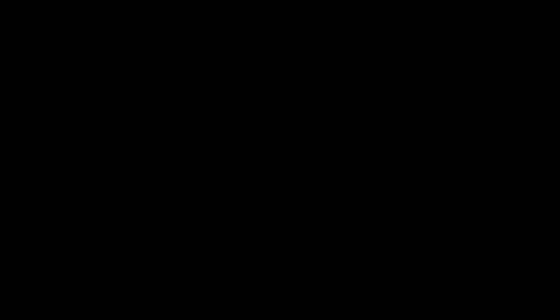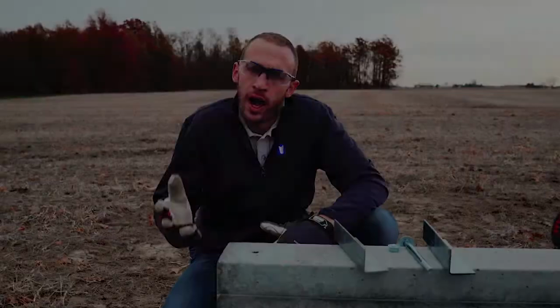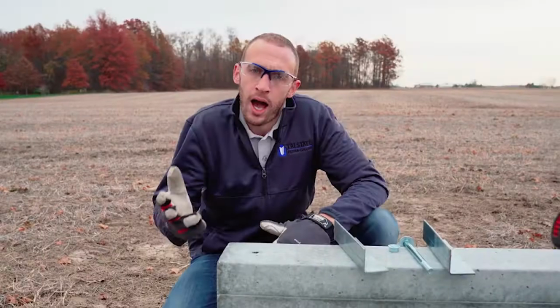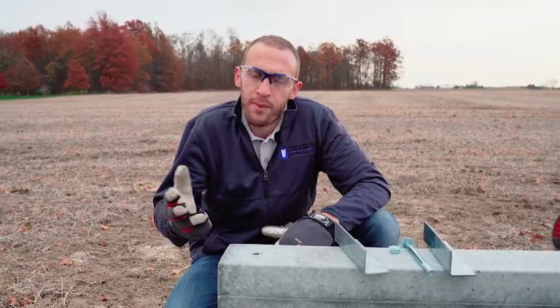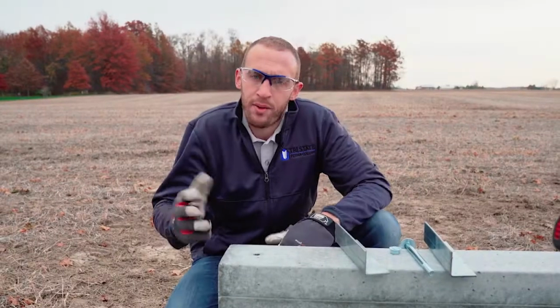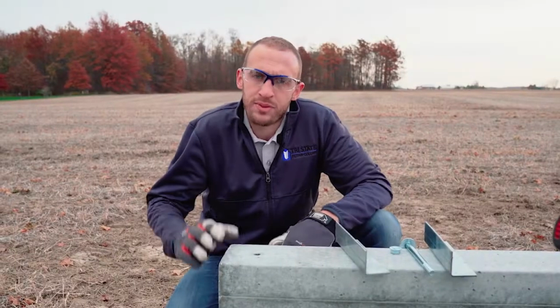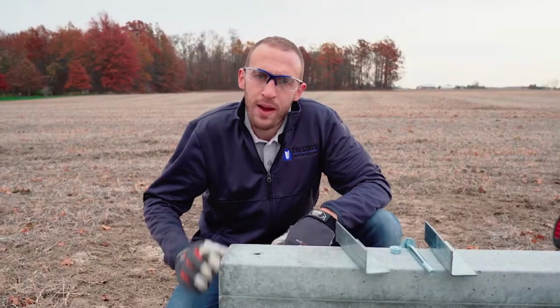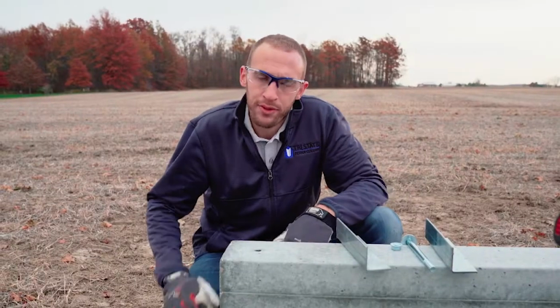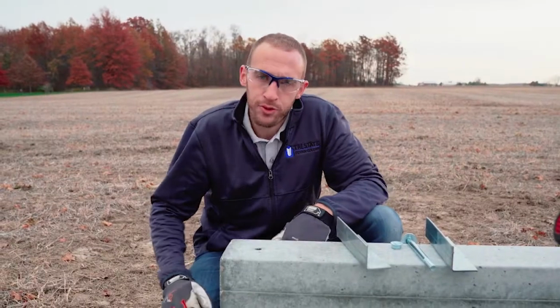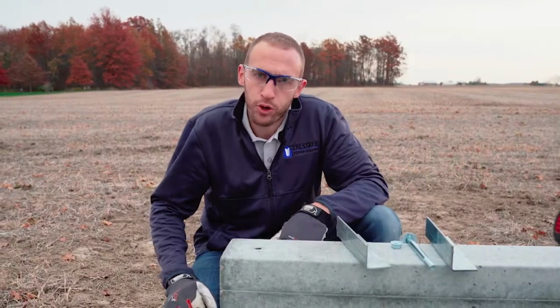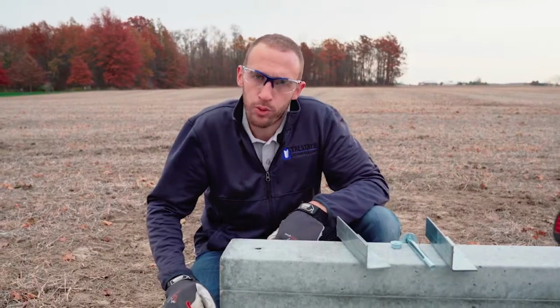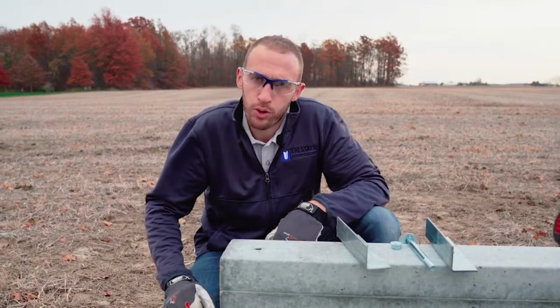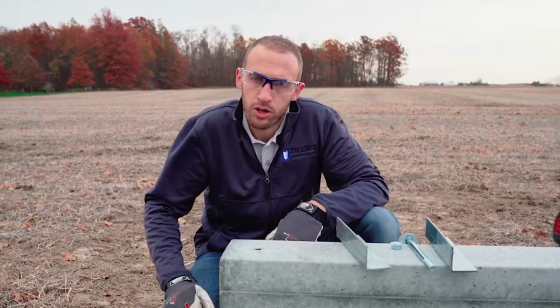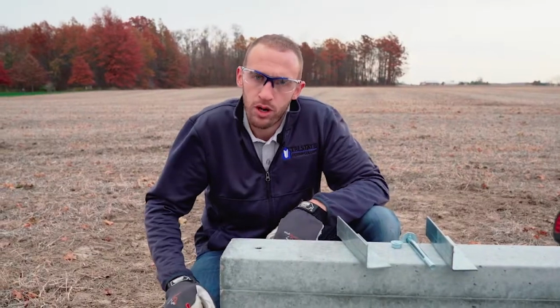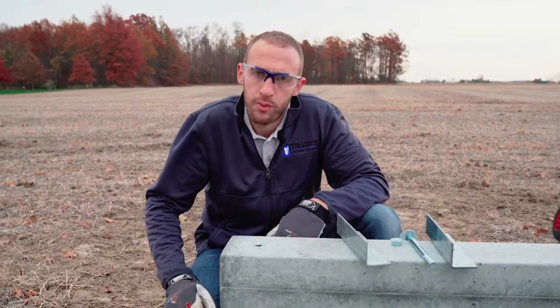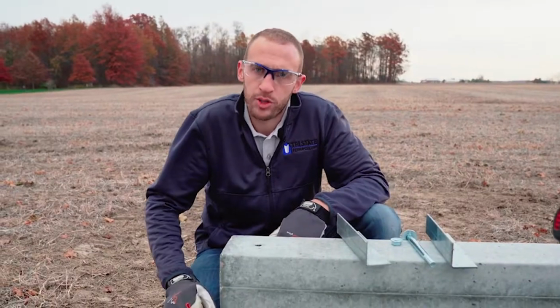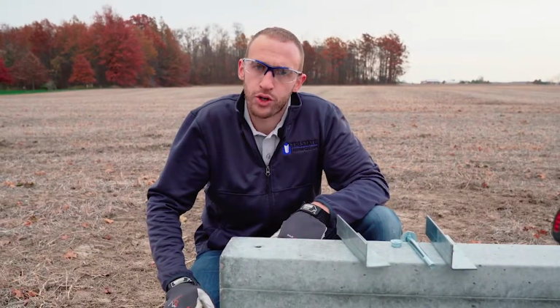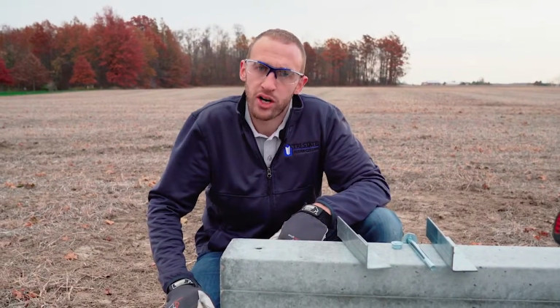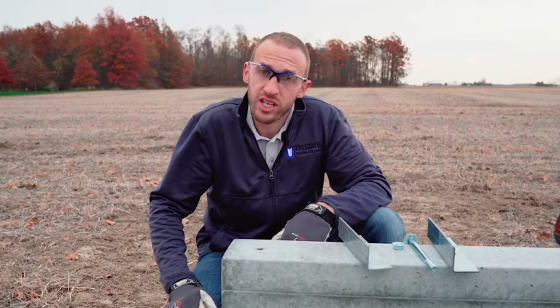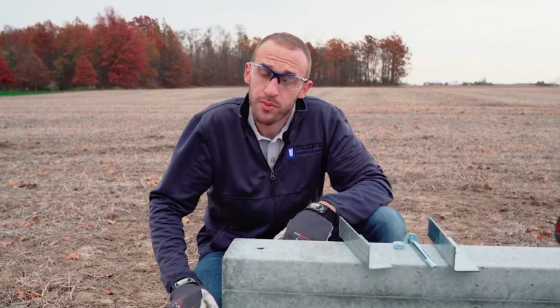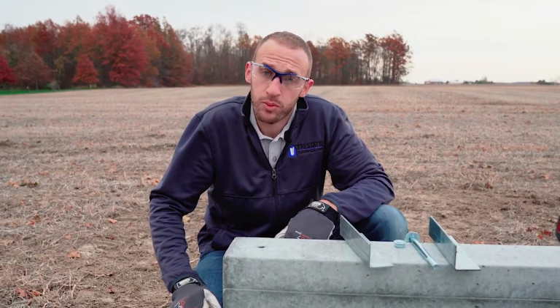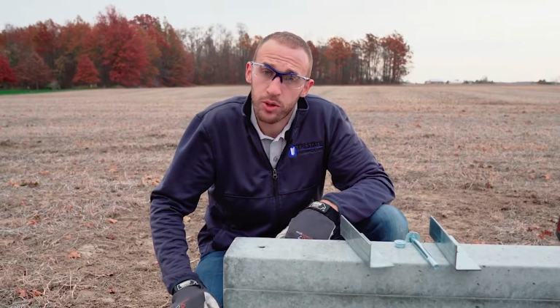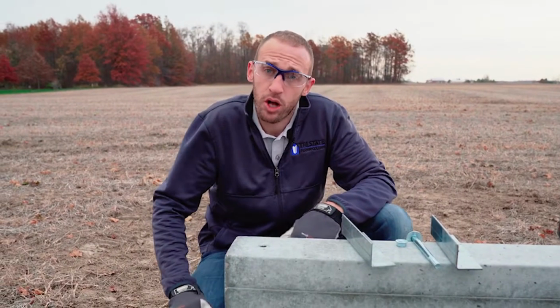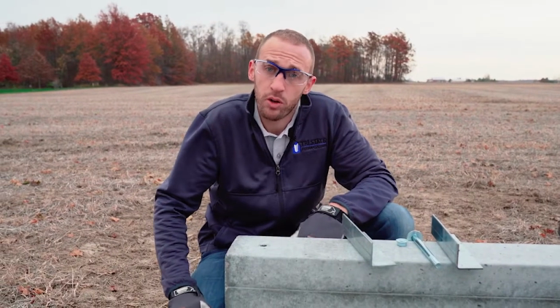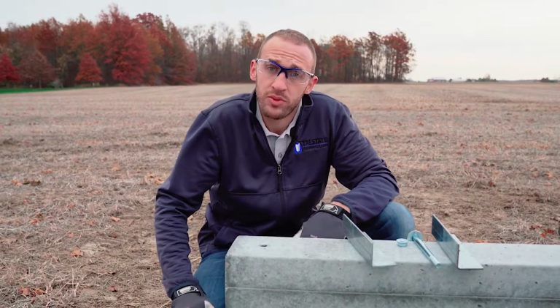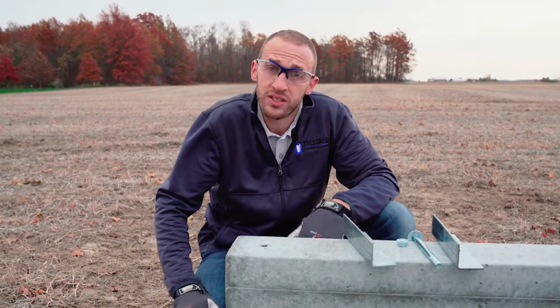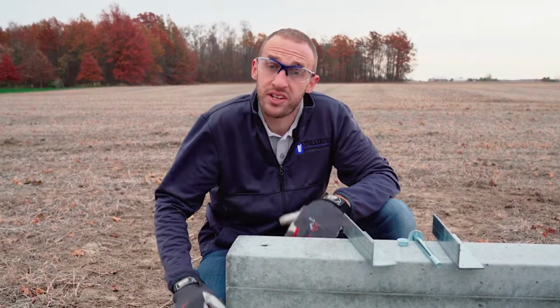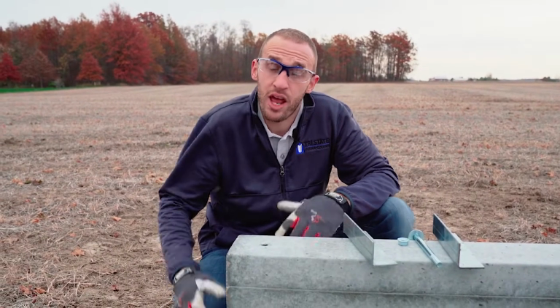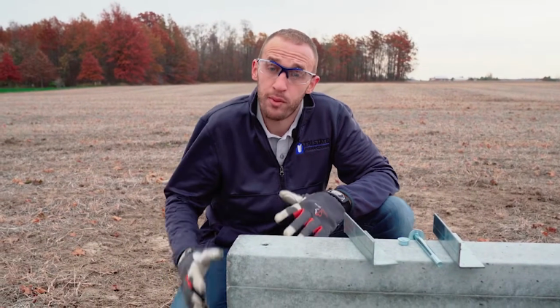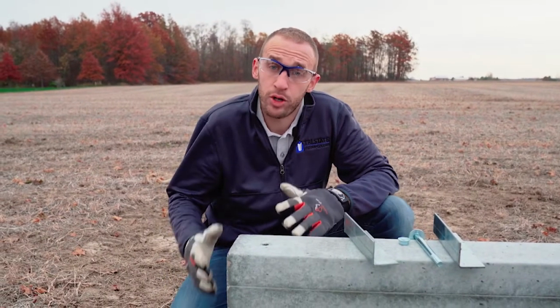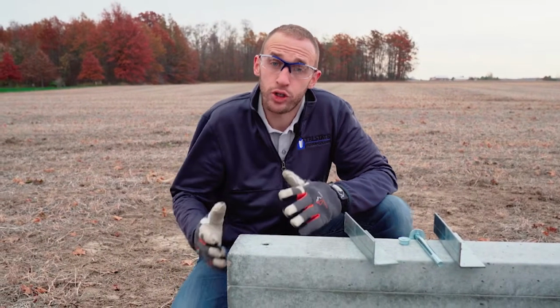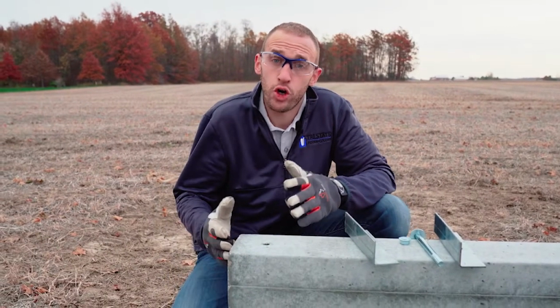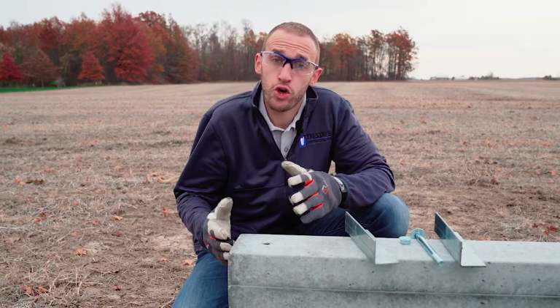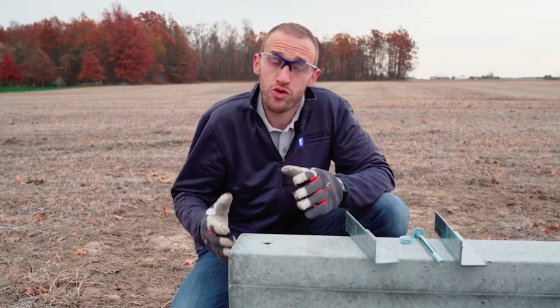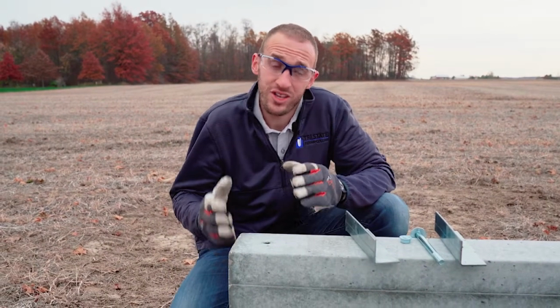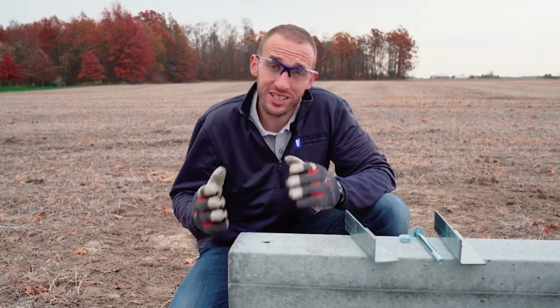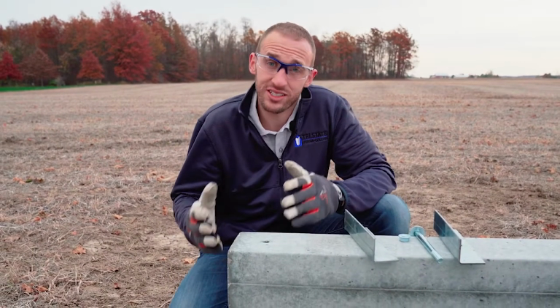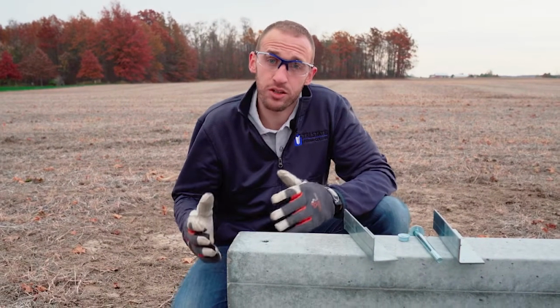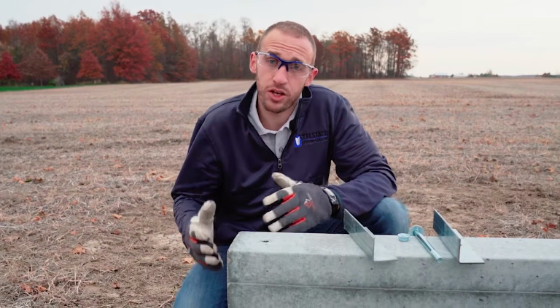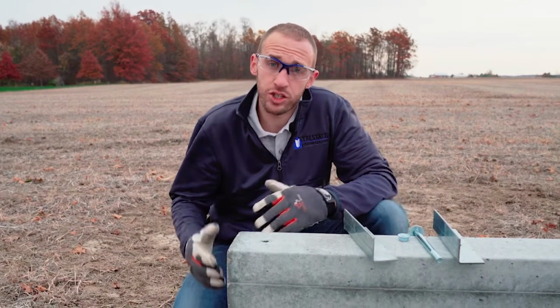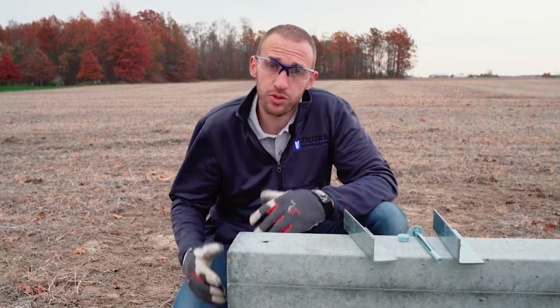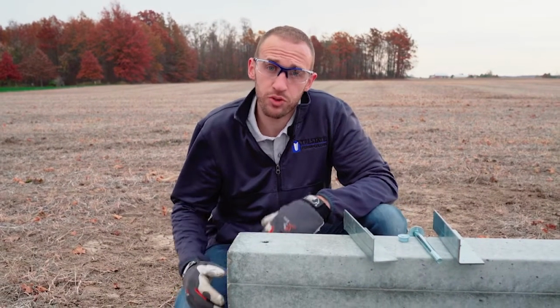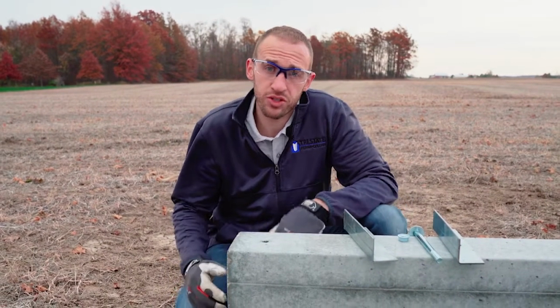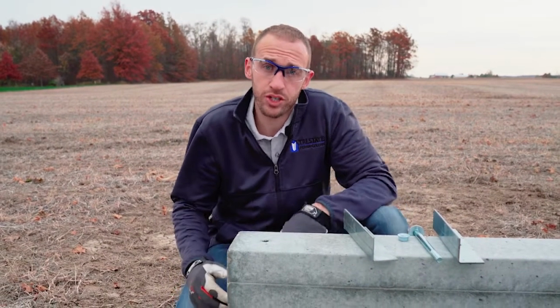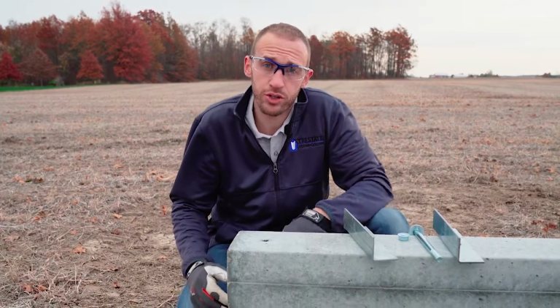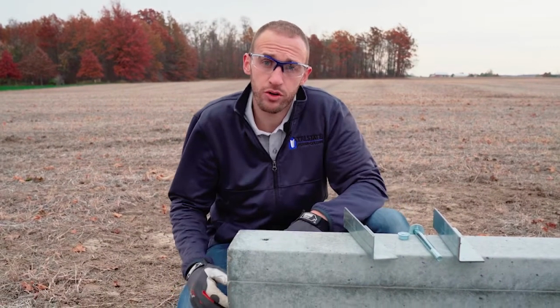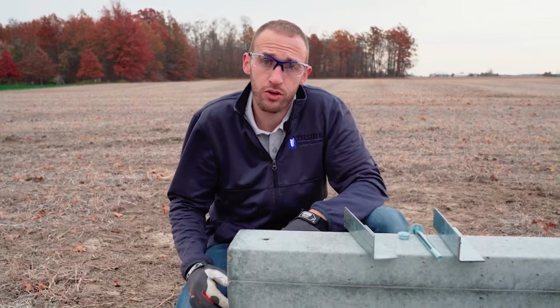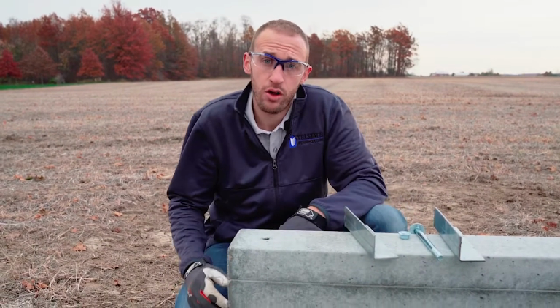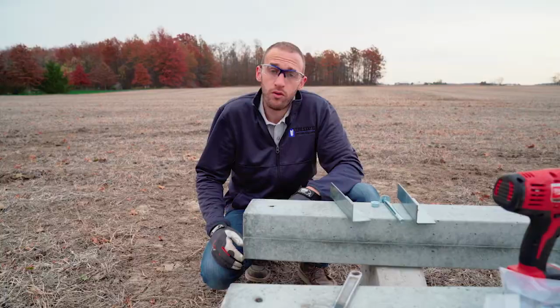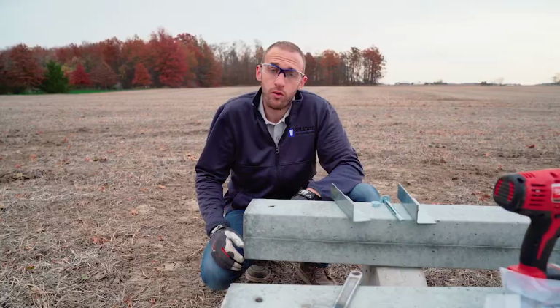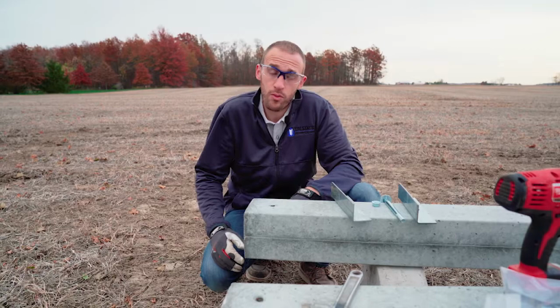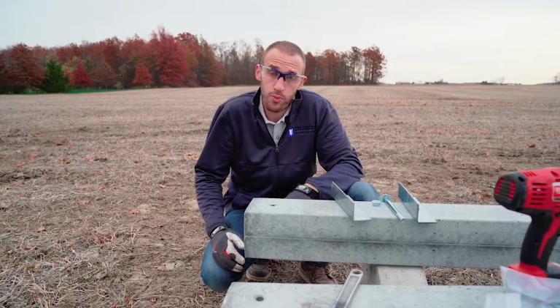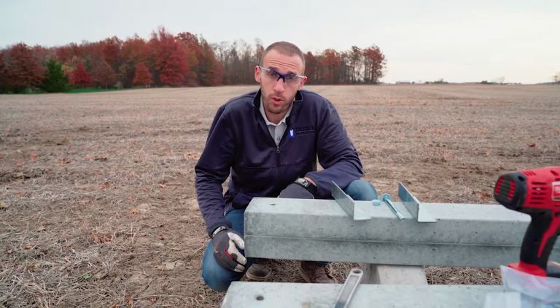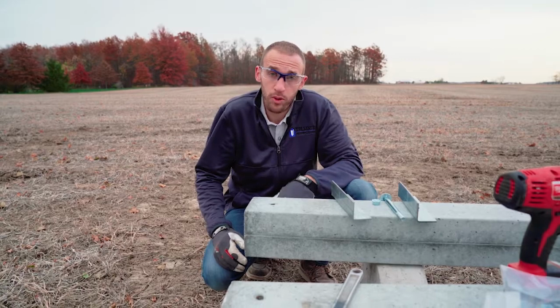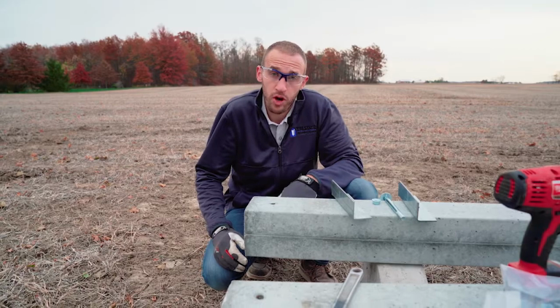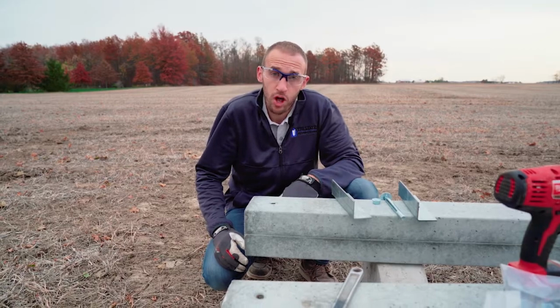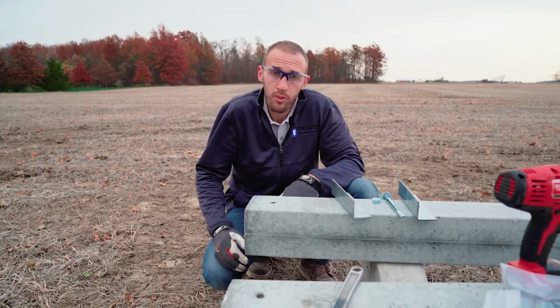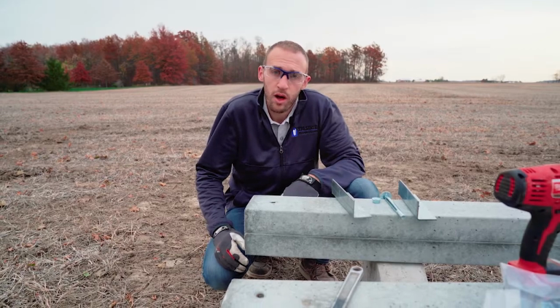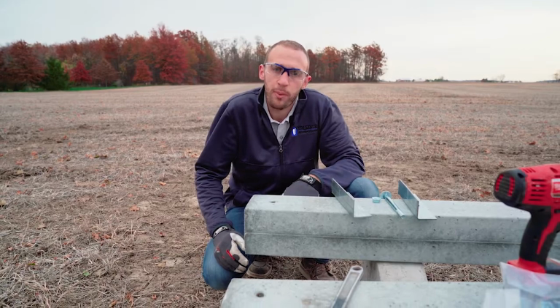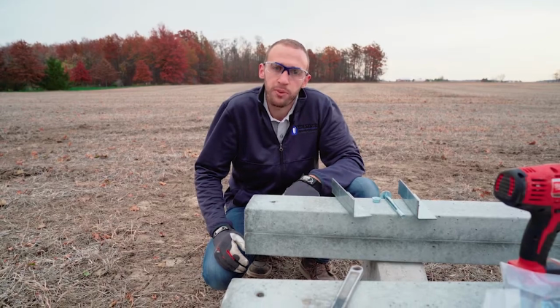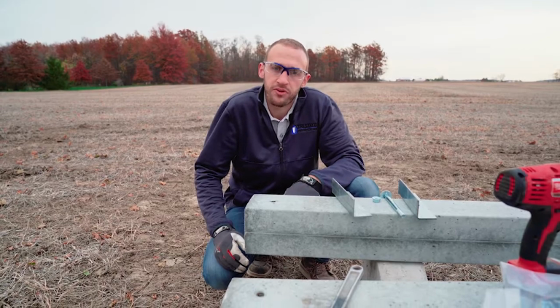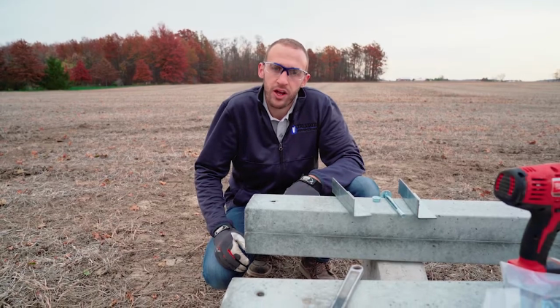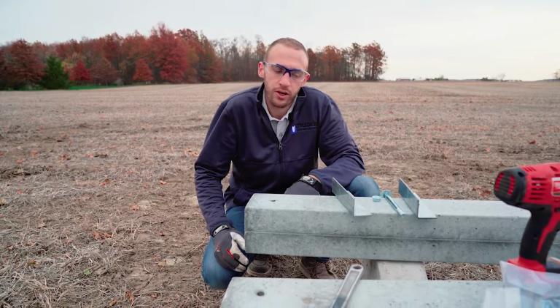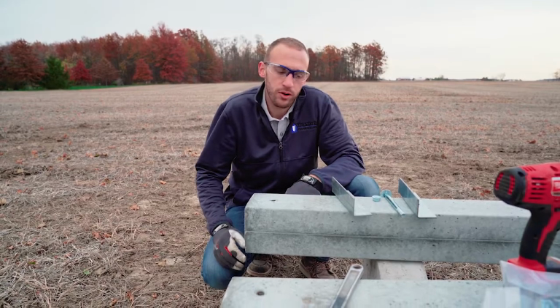Hi, my name is Matthew Gerber. I'm with Tri-State Permacolumn, and today I'm going to show you the installation procedure for a Permacolumn Uplift Anchor.